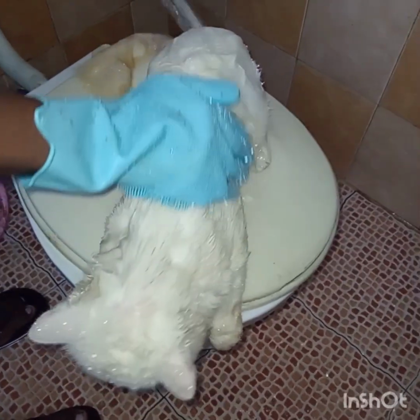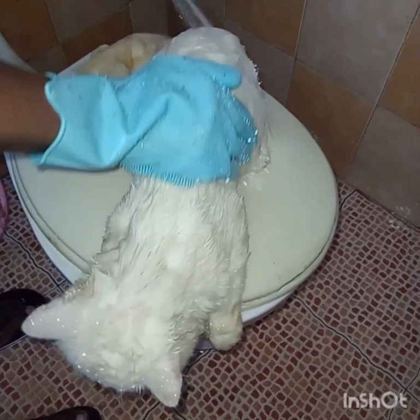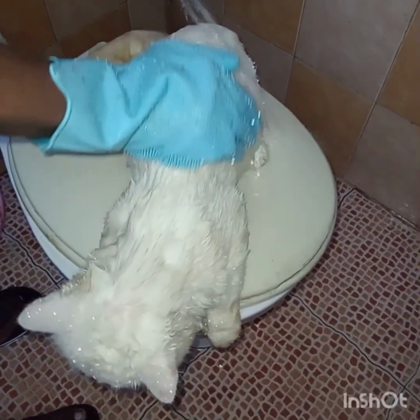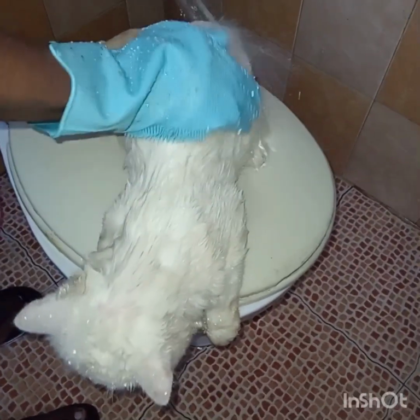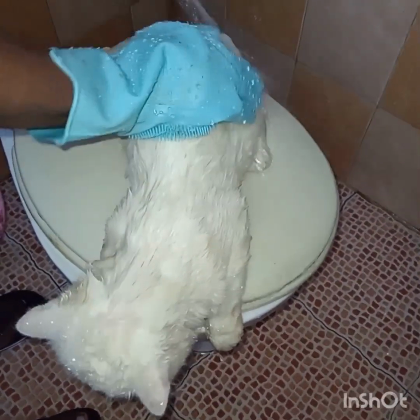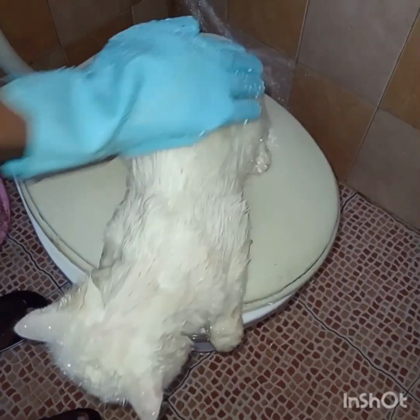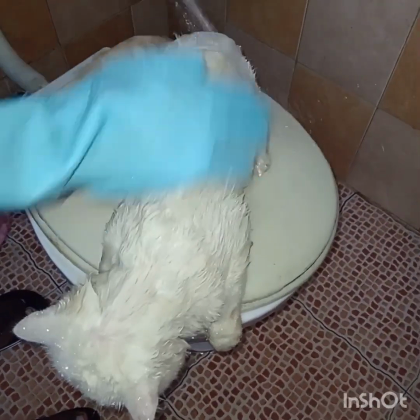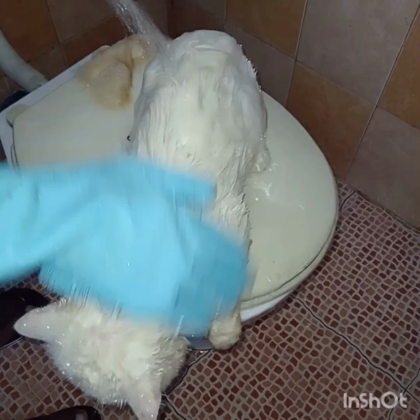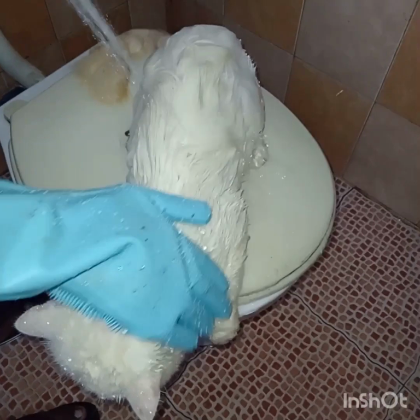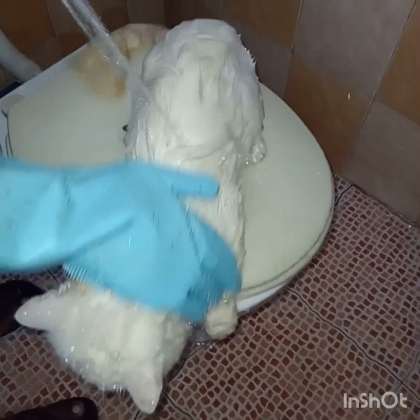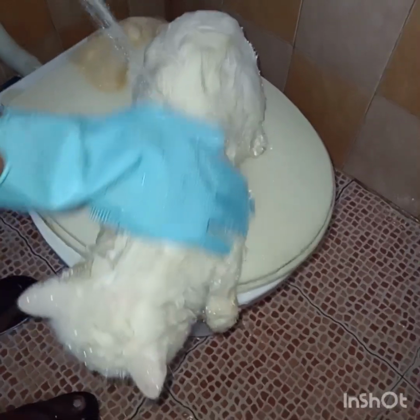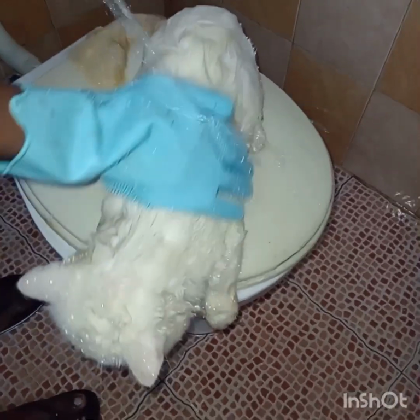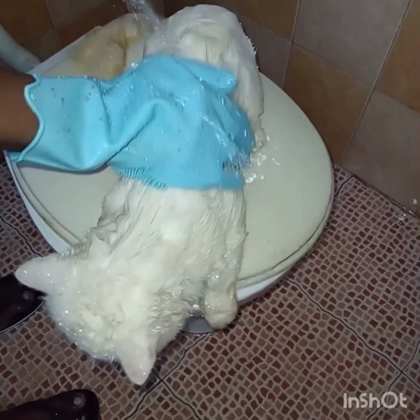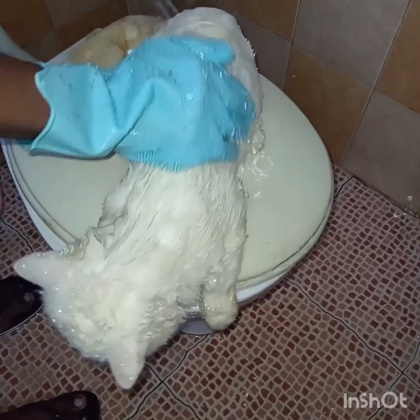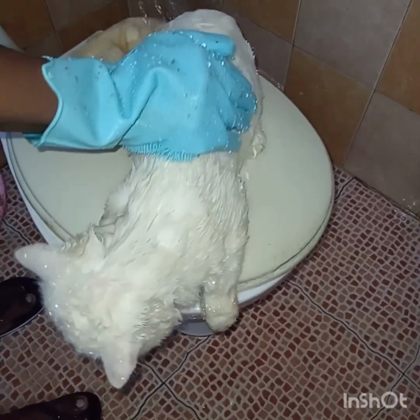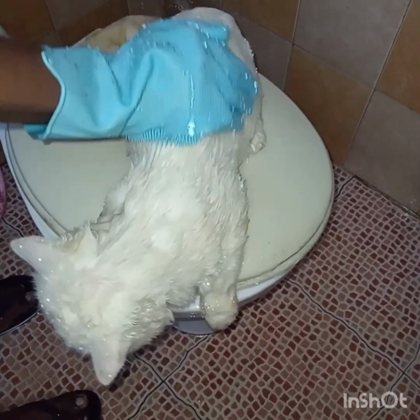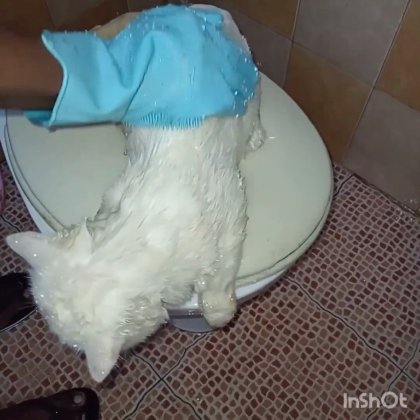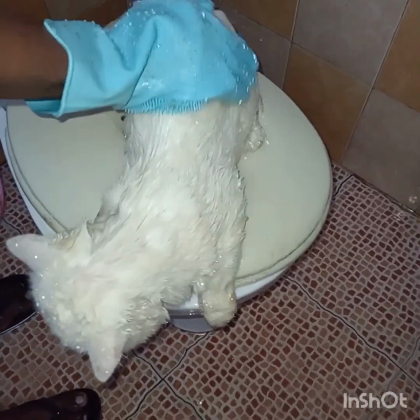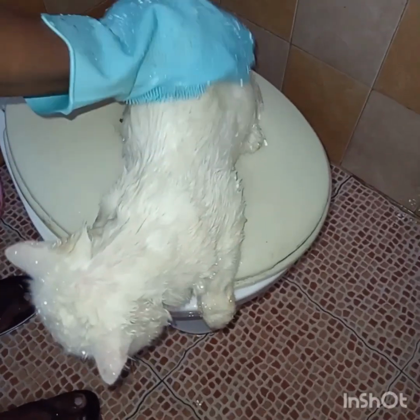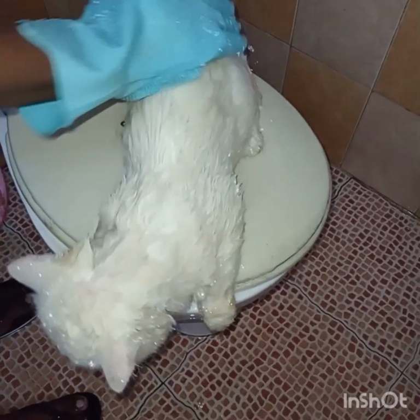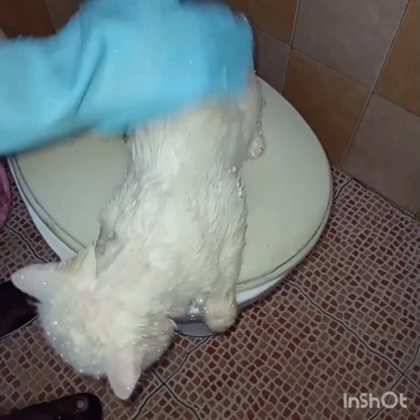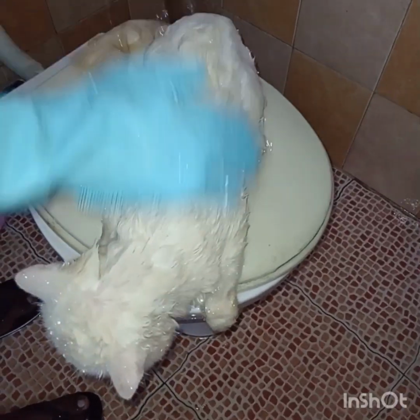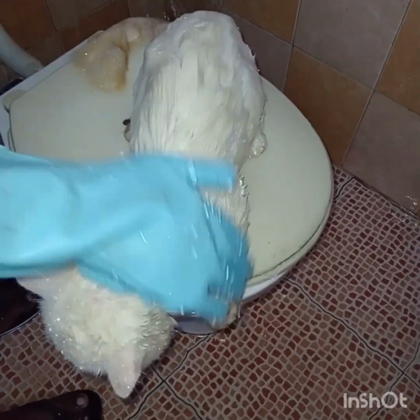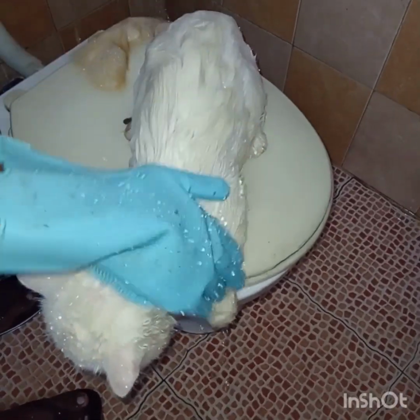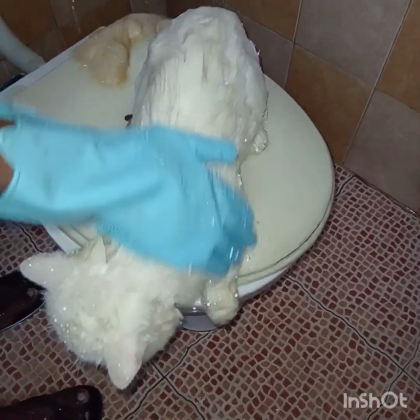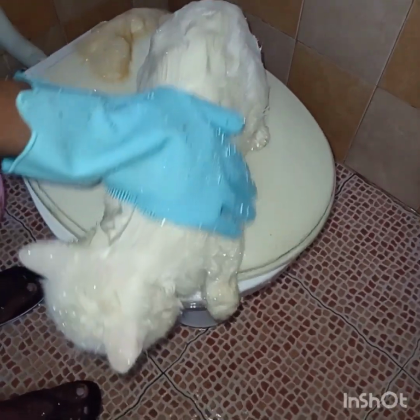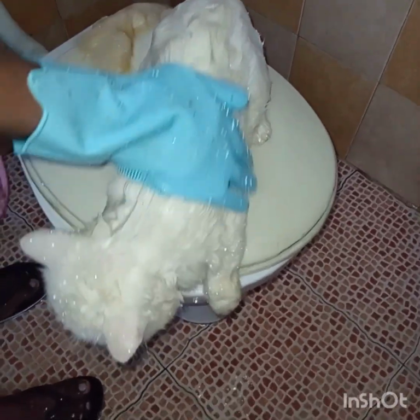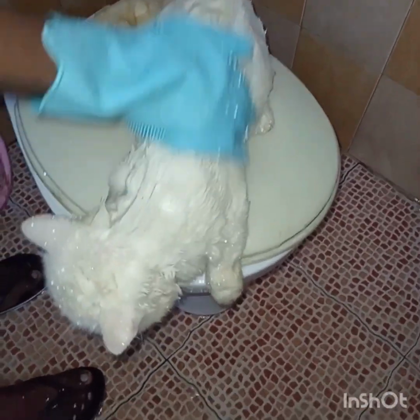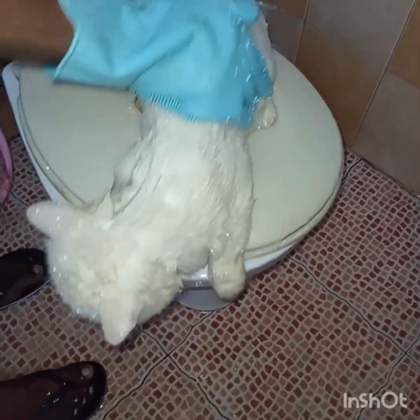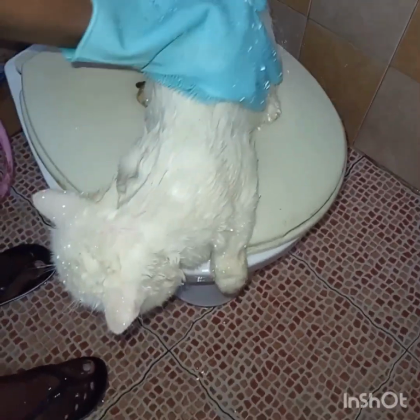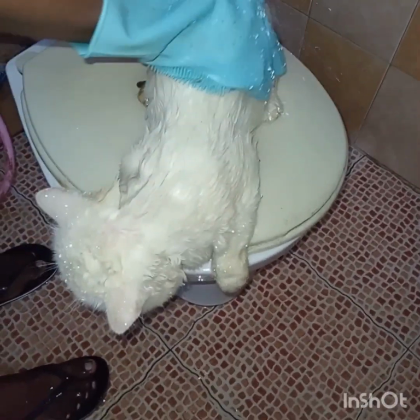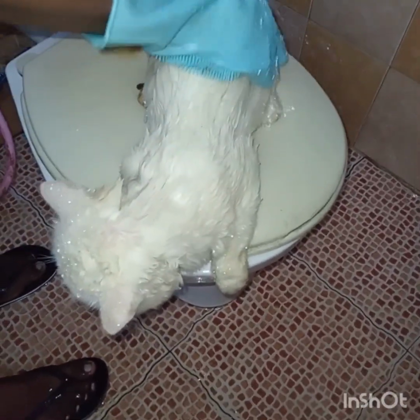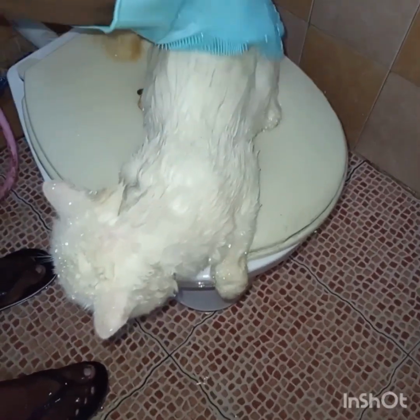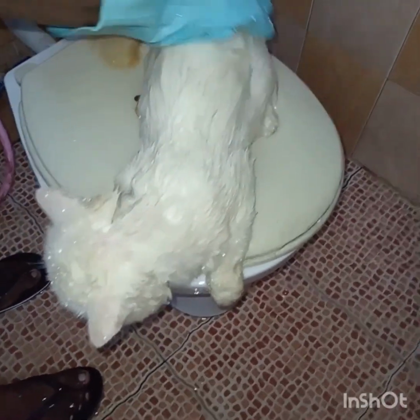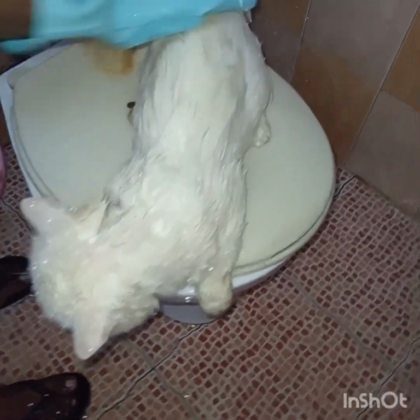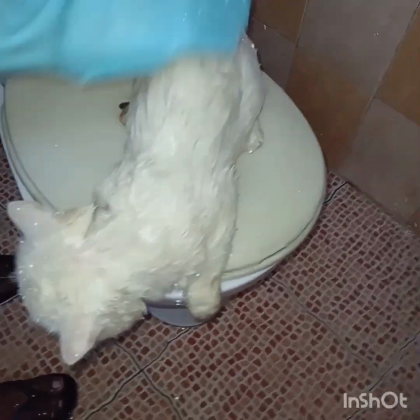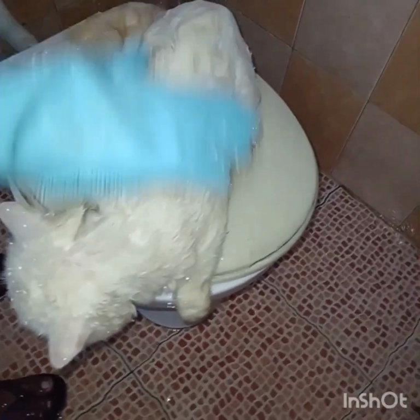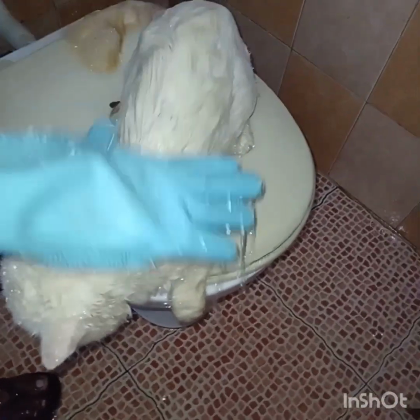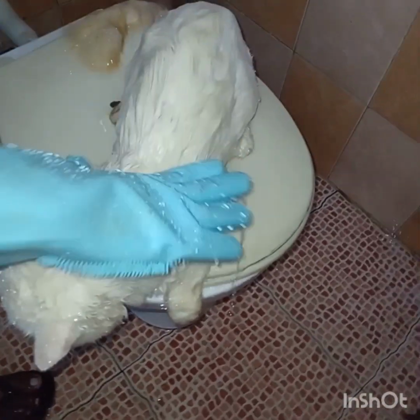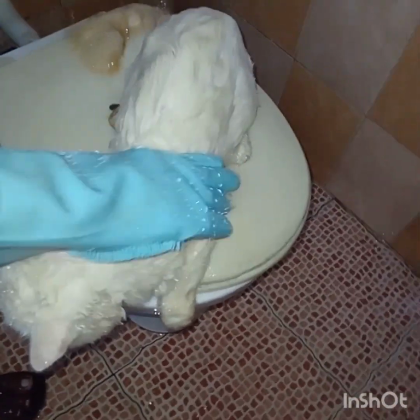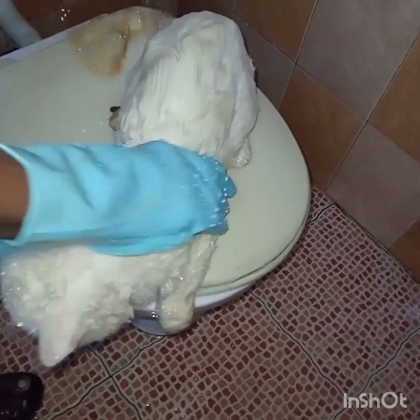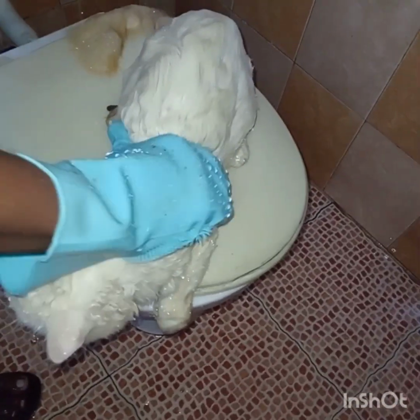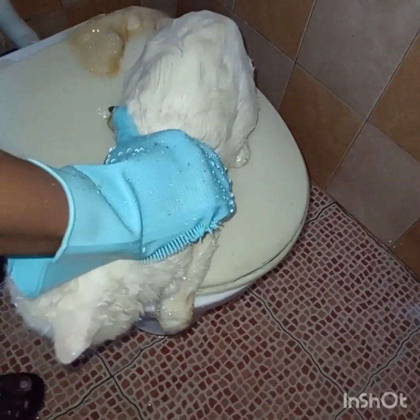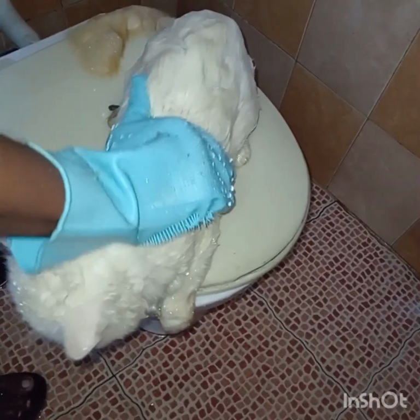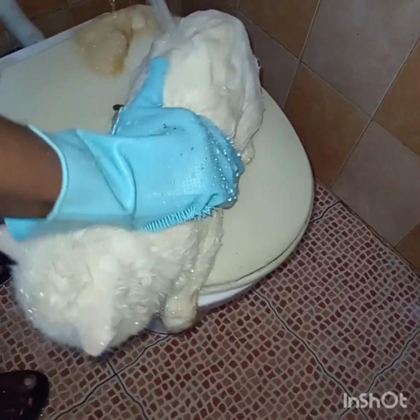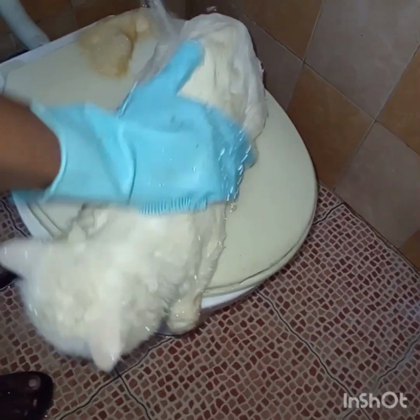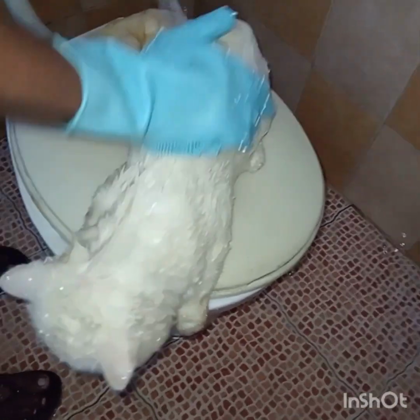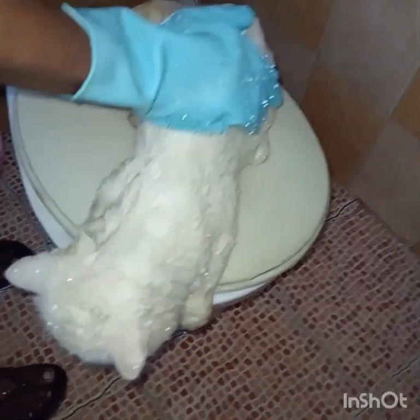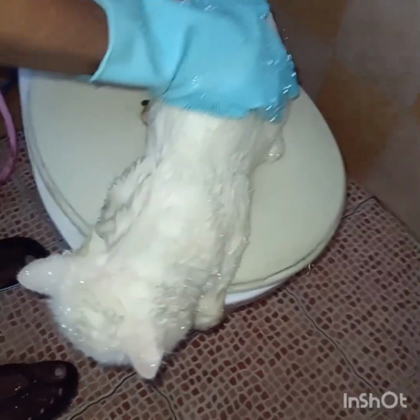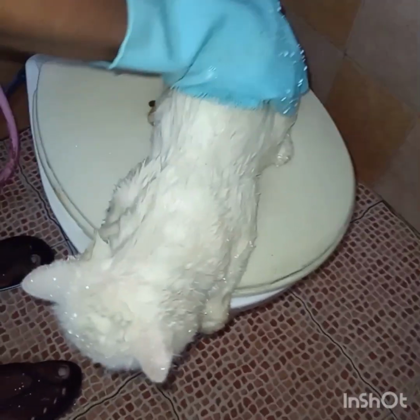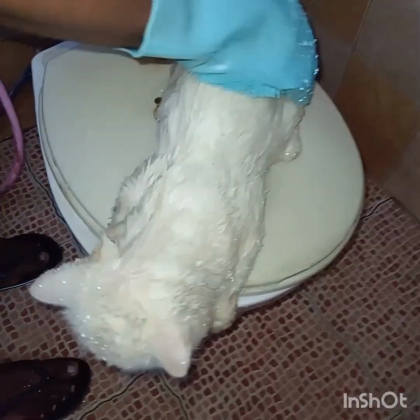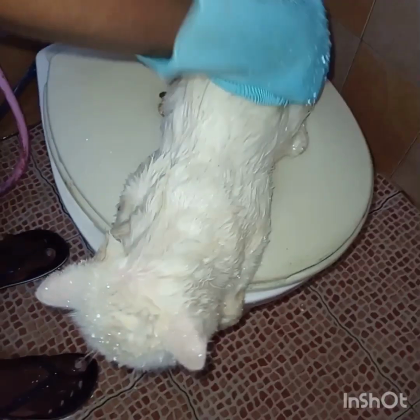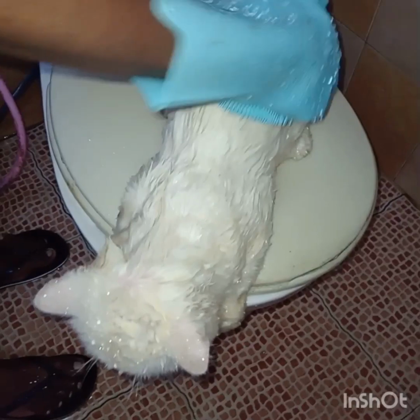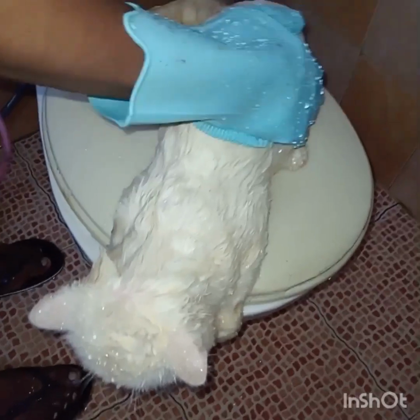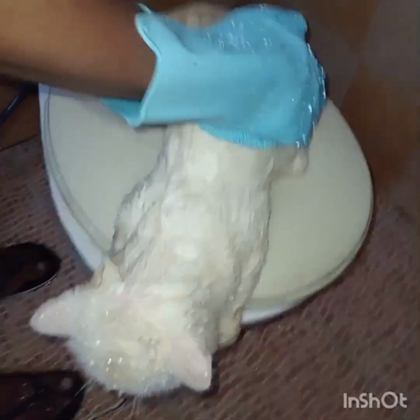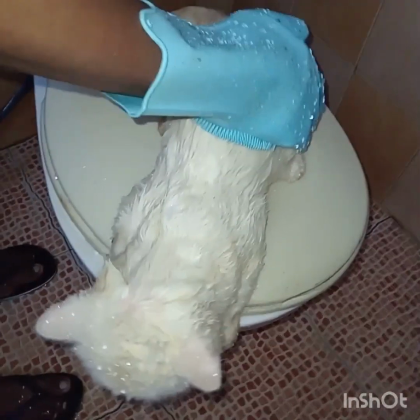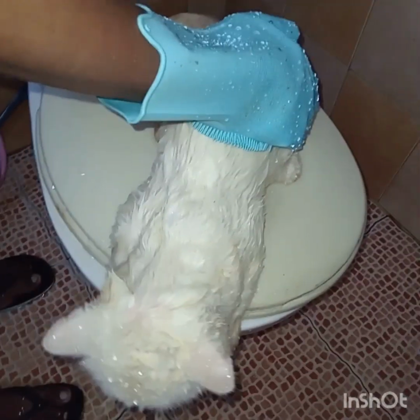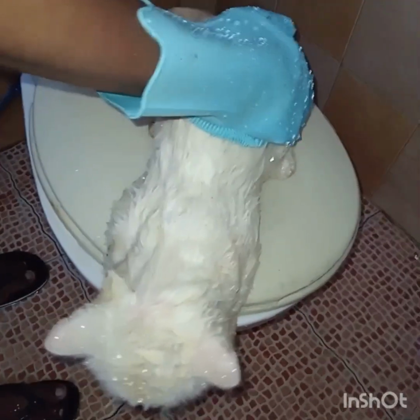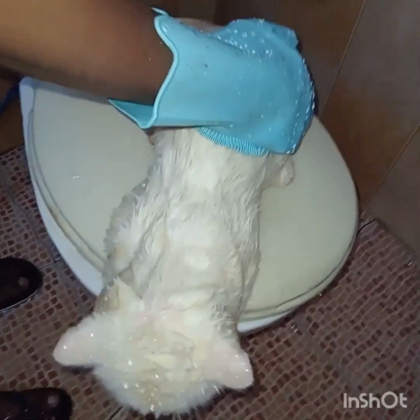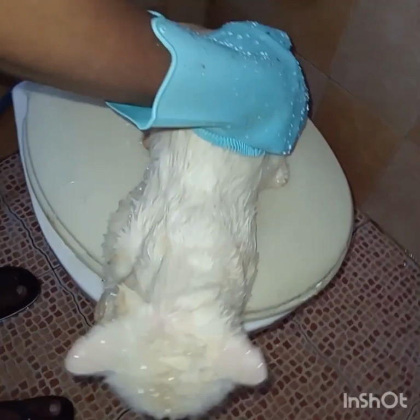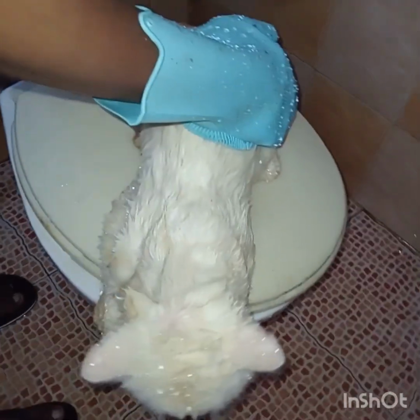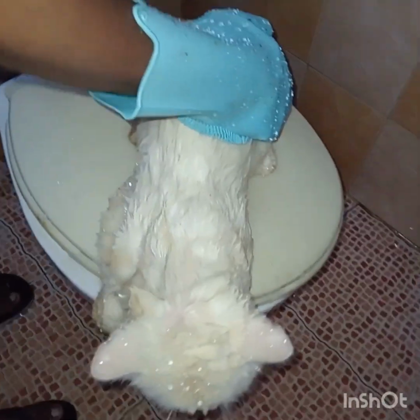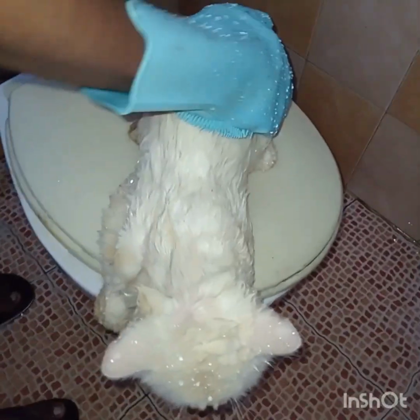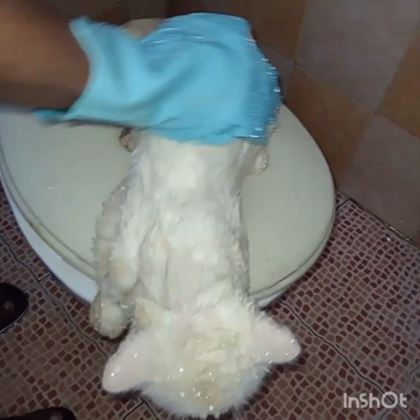We have shared one video about how to give a bath to a kitten, which is shared in our YouTube channel earlier.